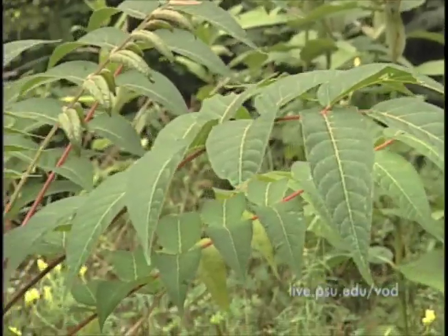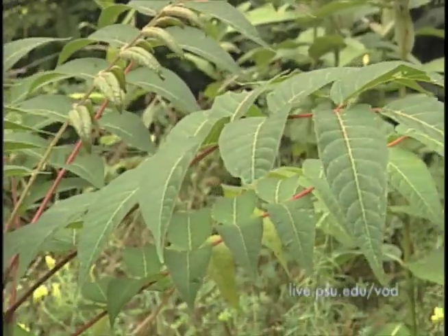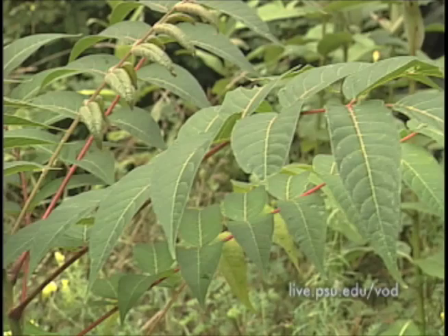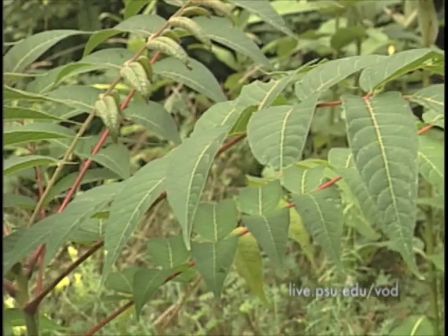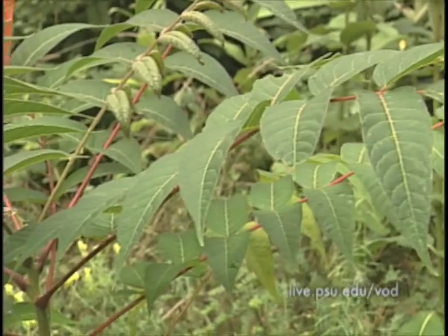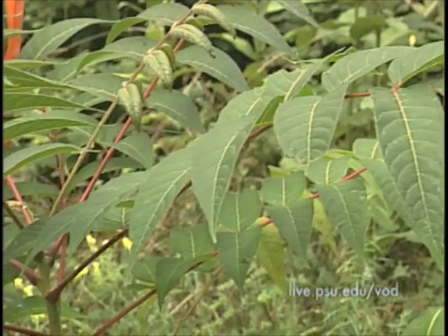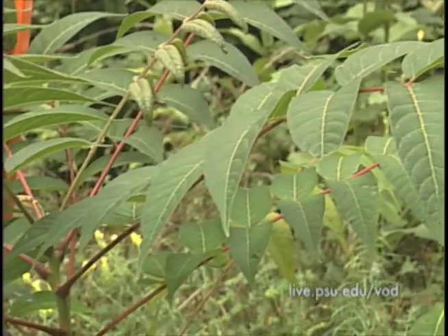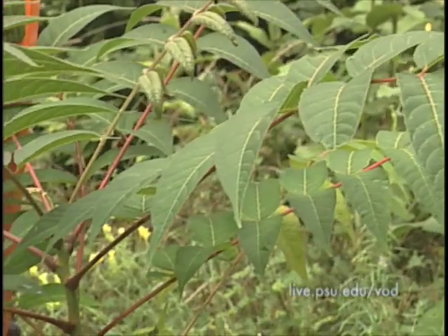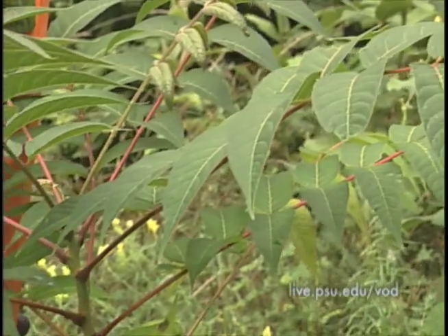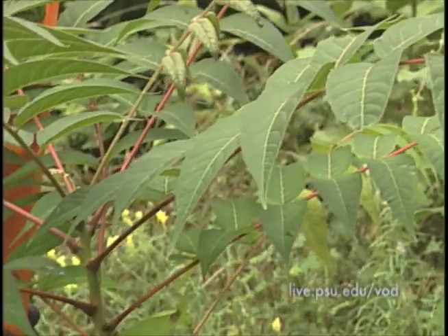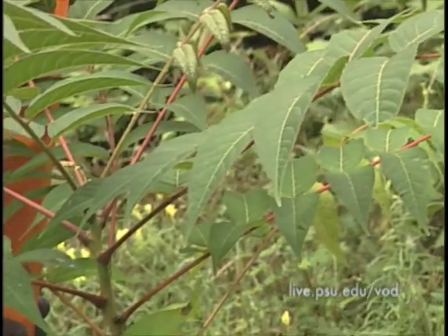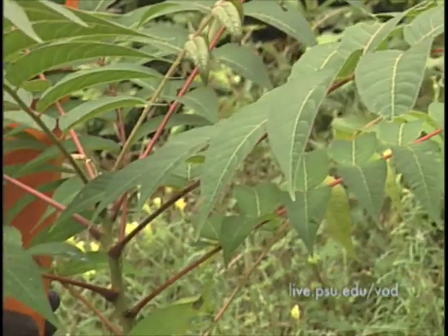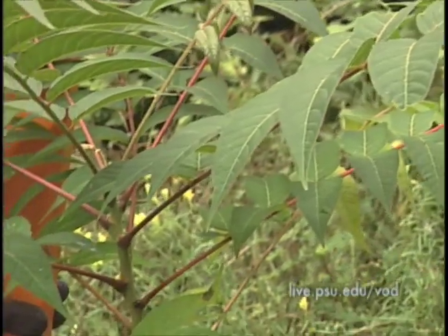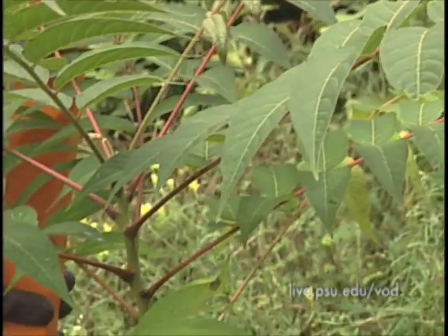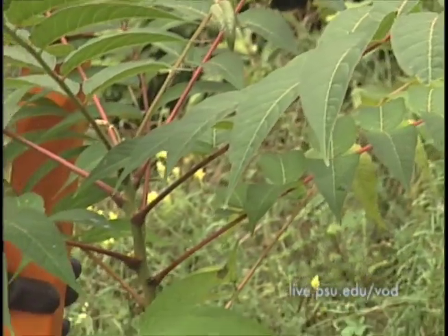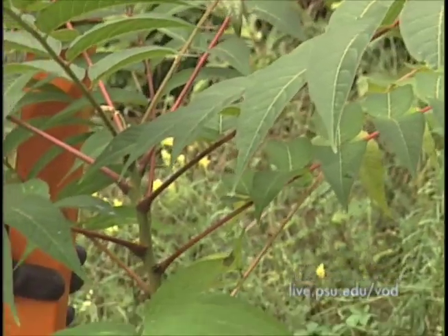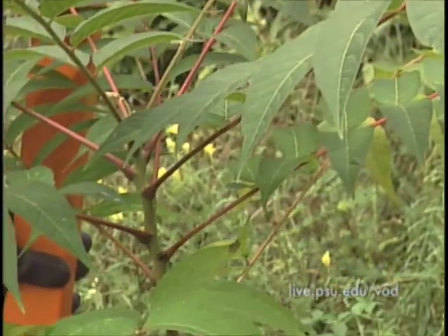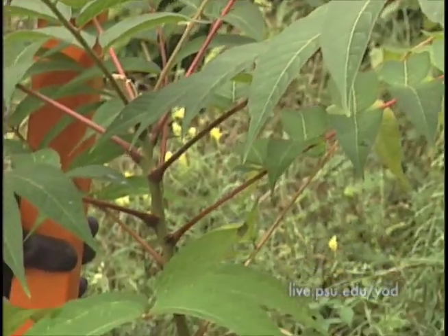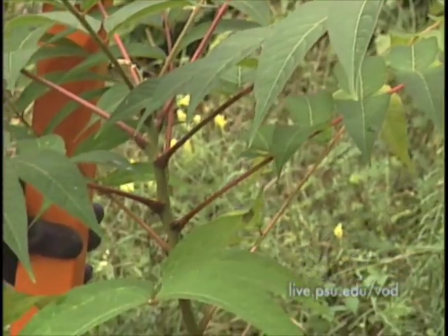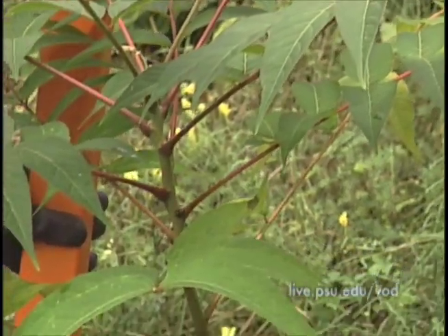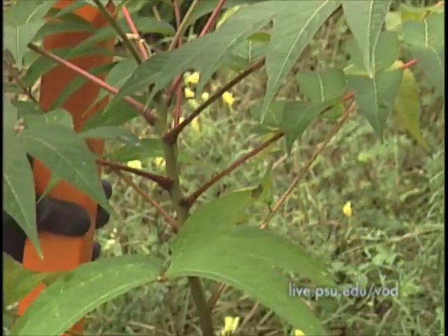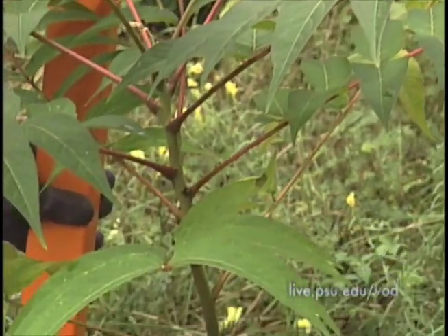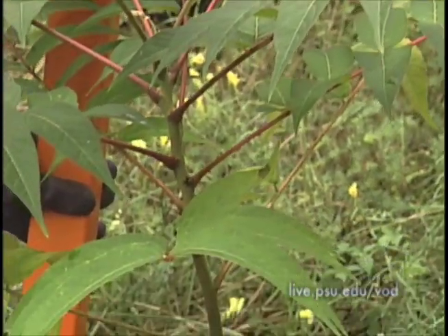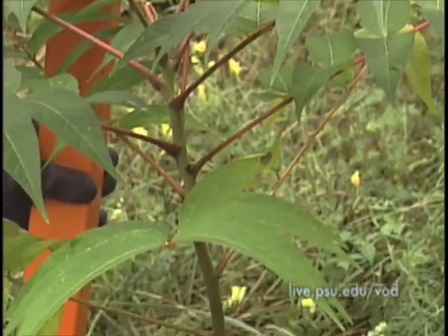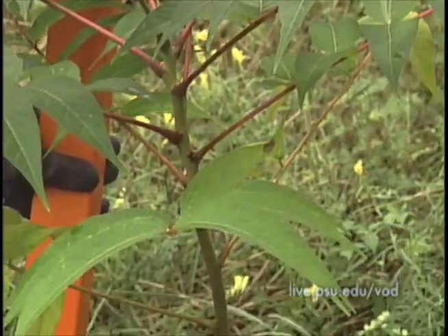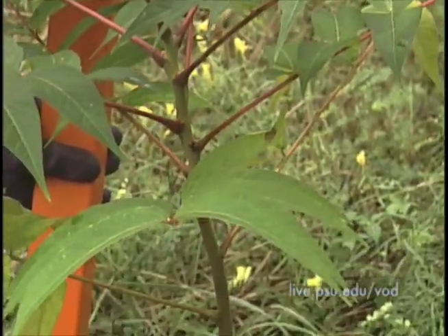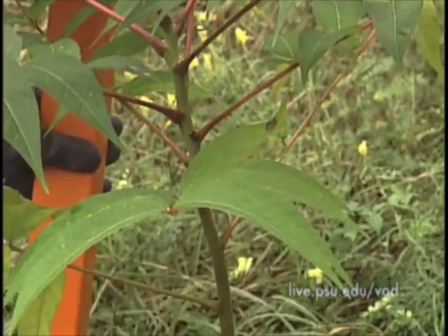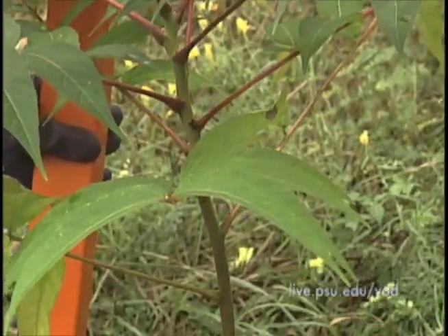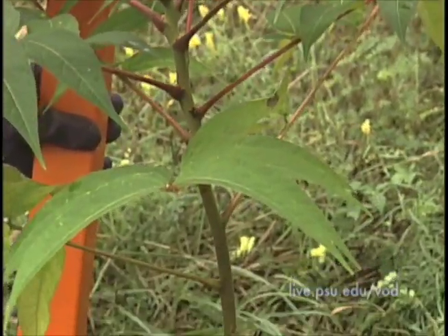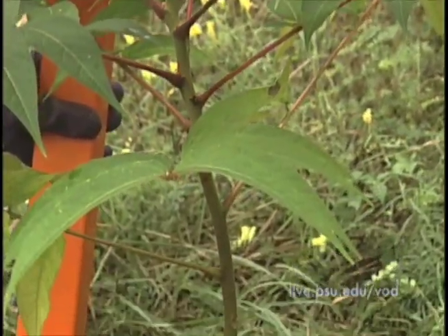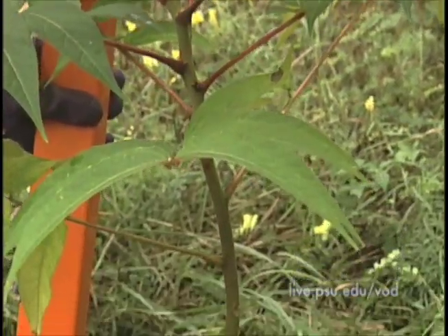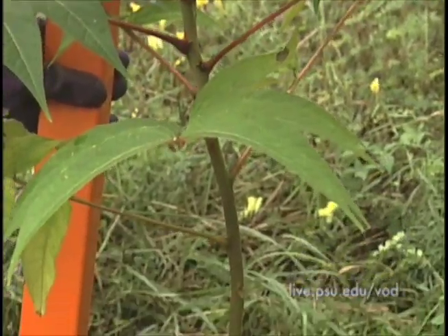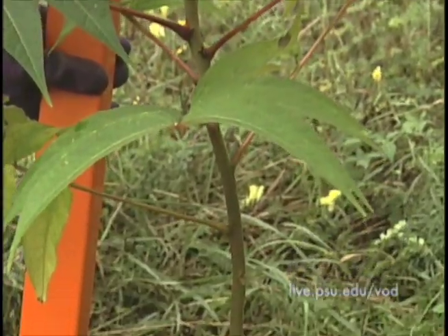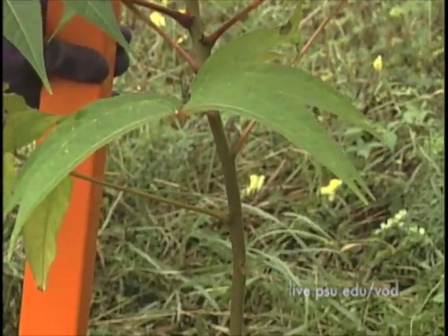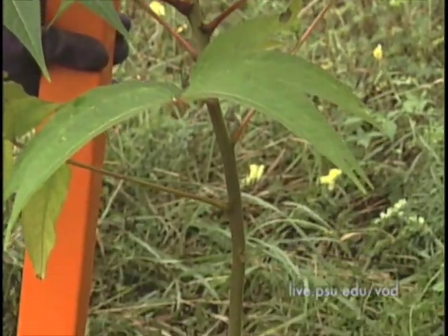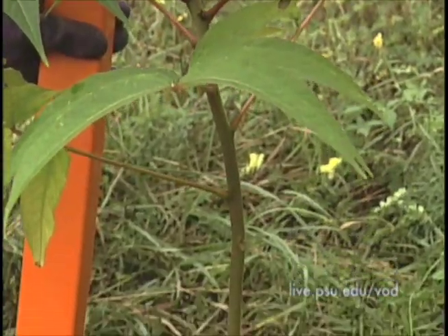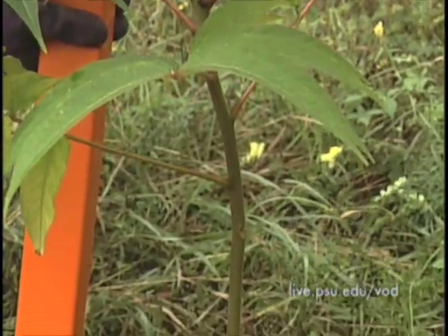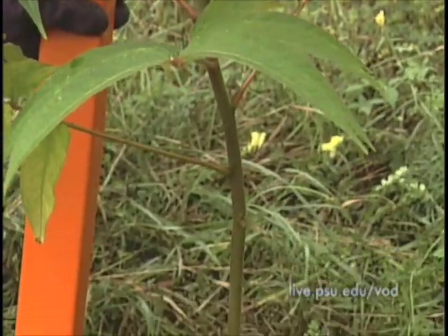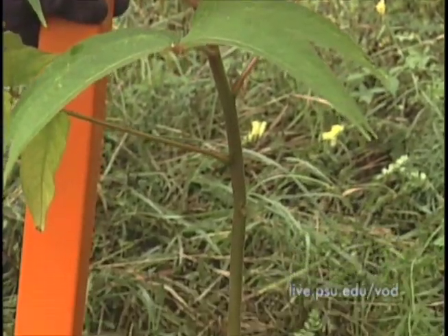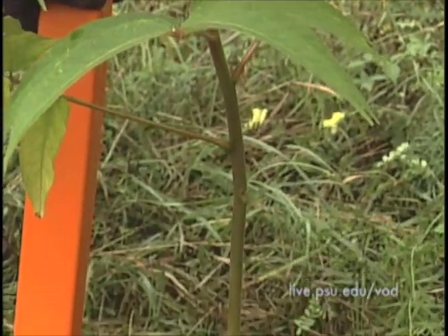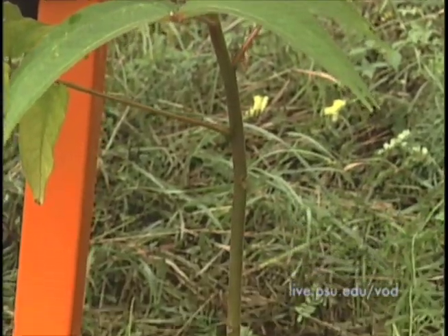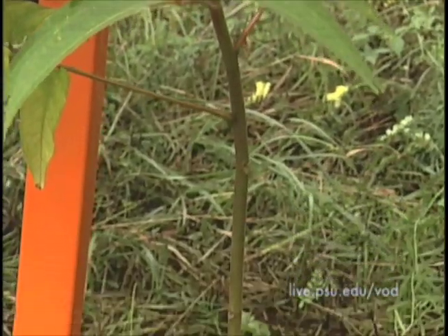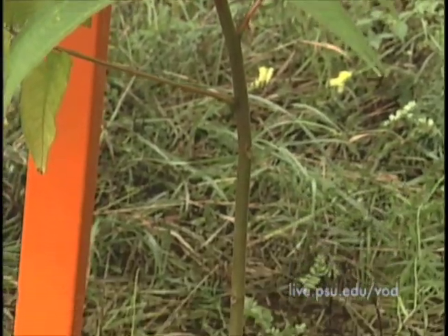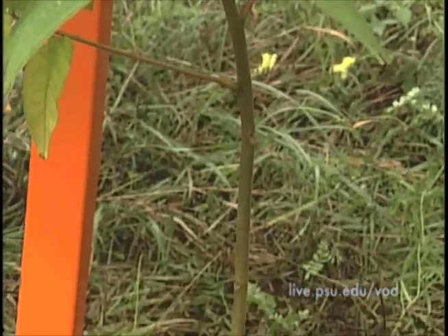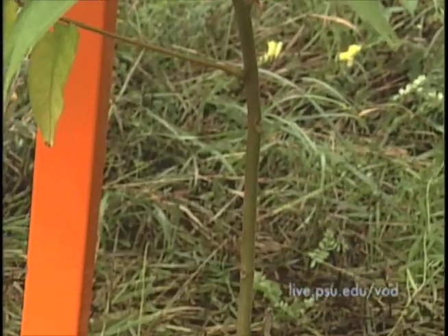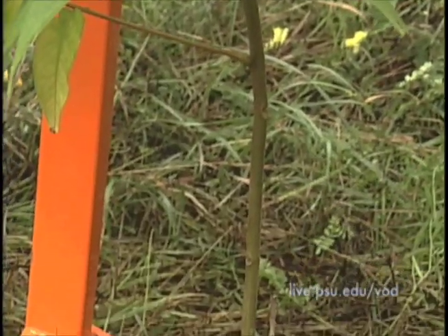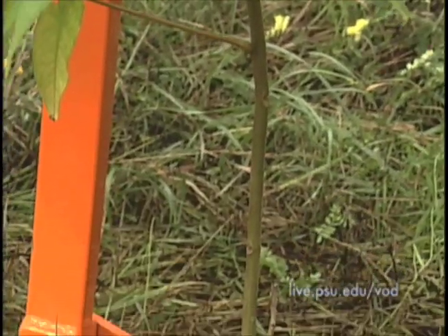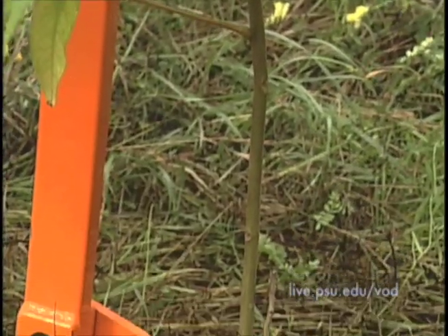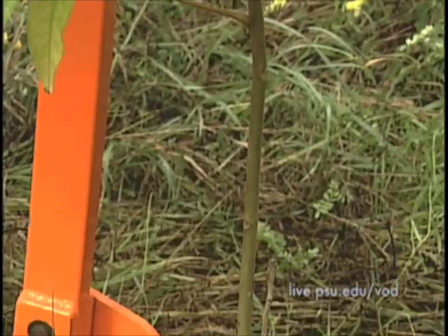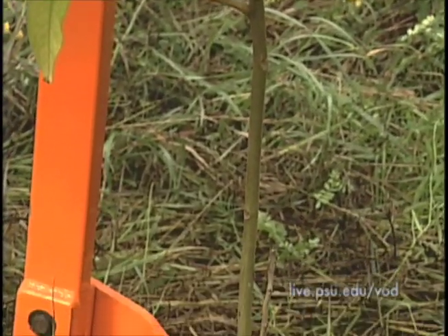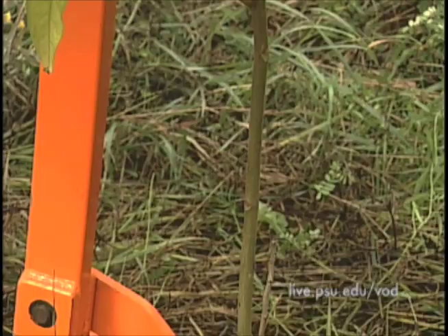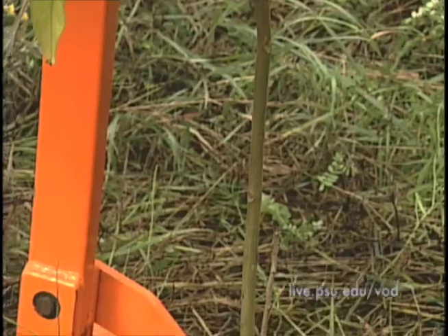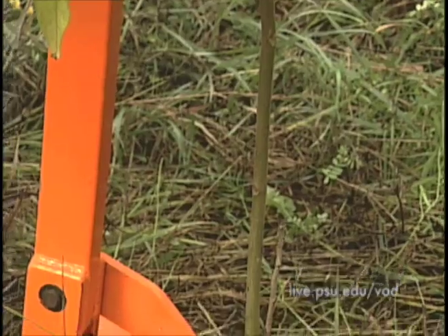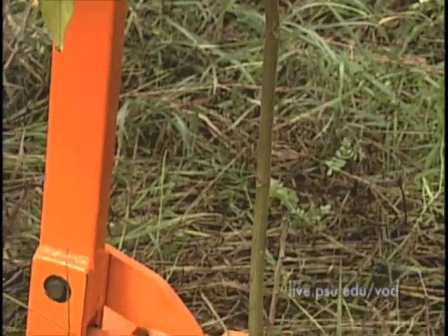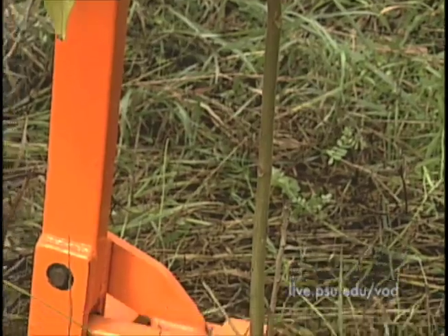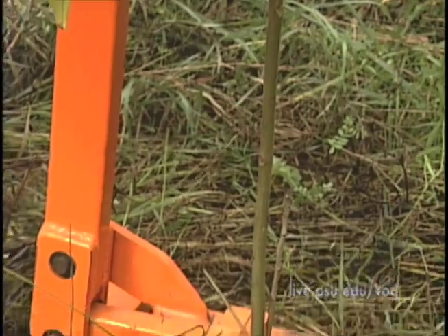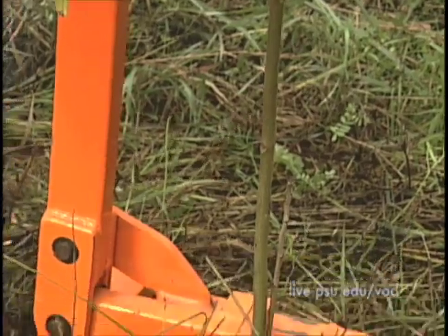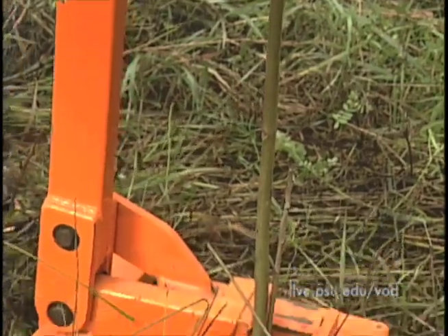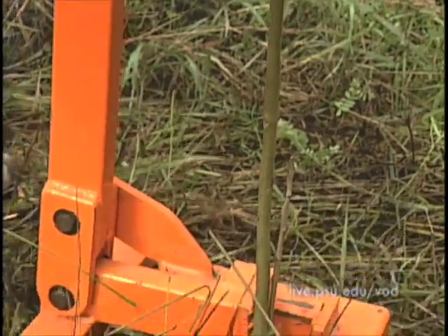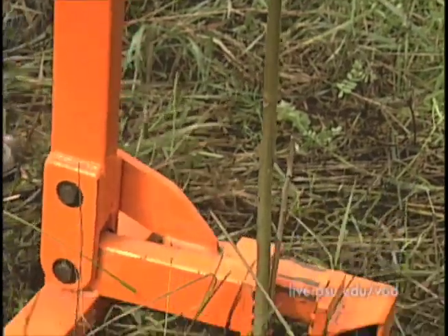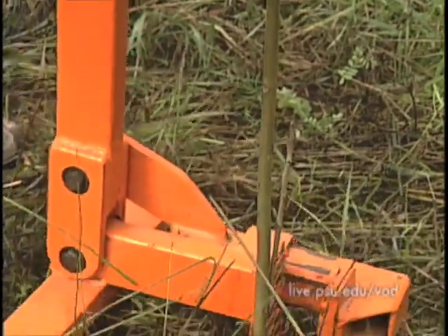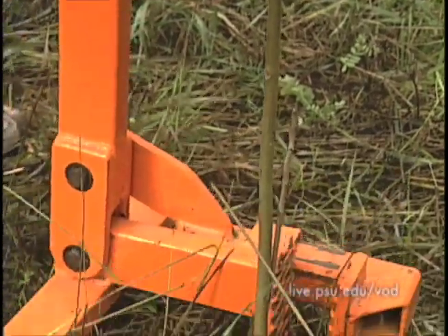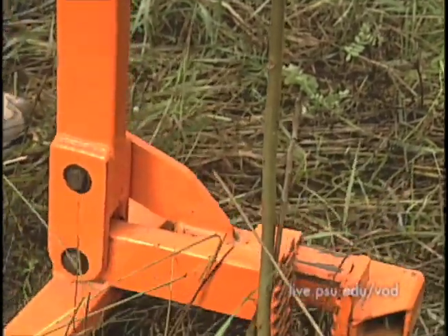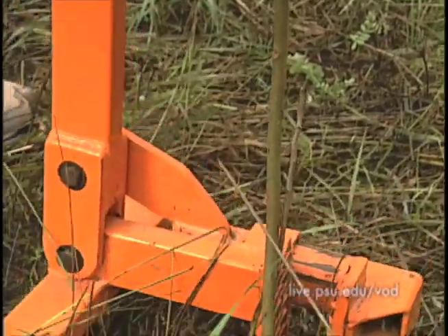If you're lucky enough to have just one small Tree of Heaven to worry about, a weed wrench is a great way to control it.